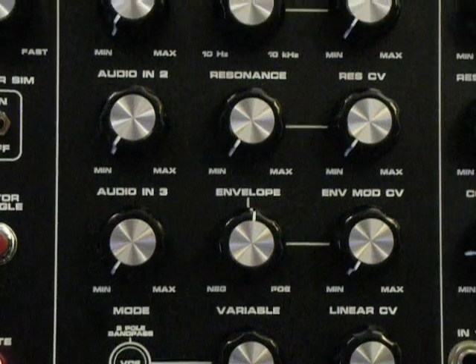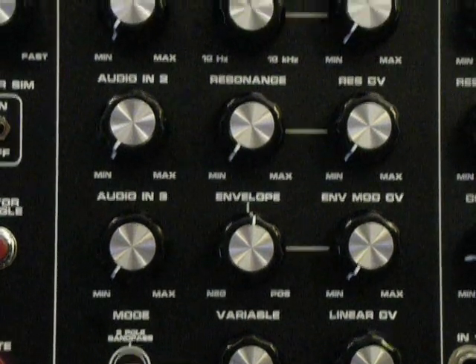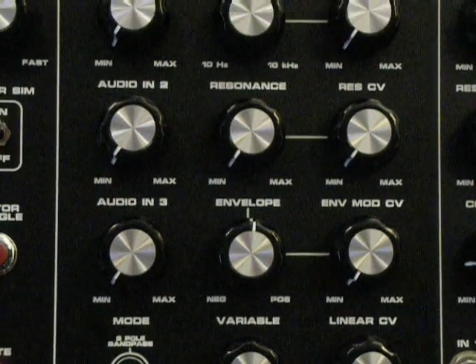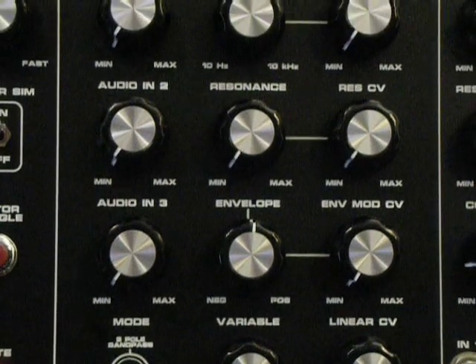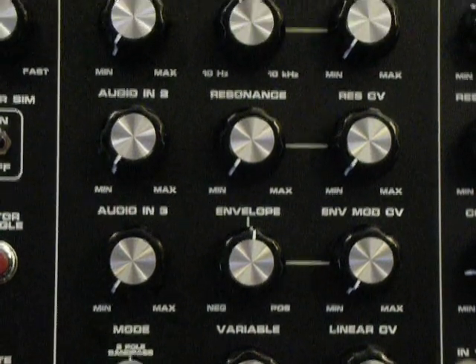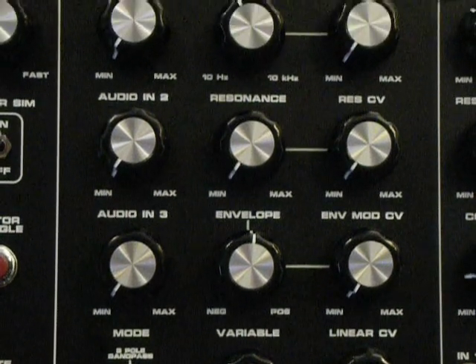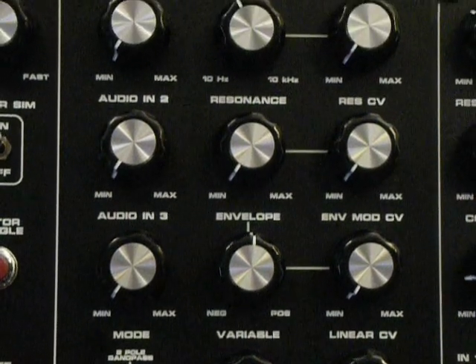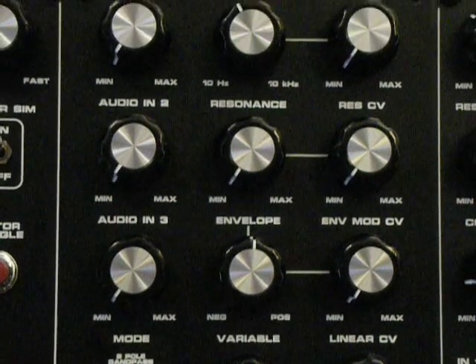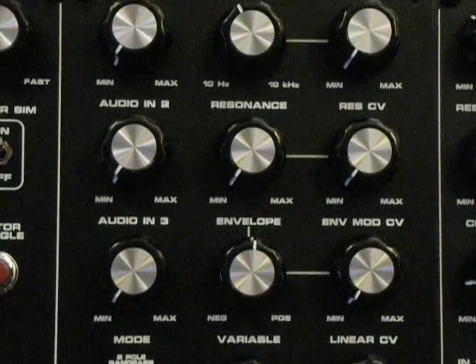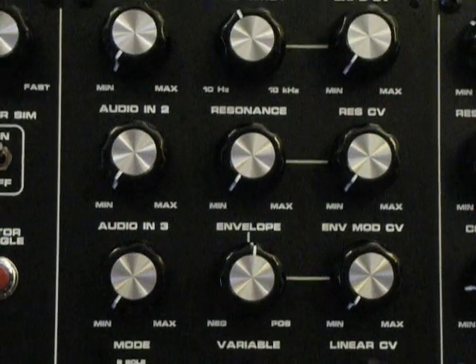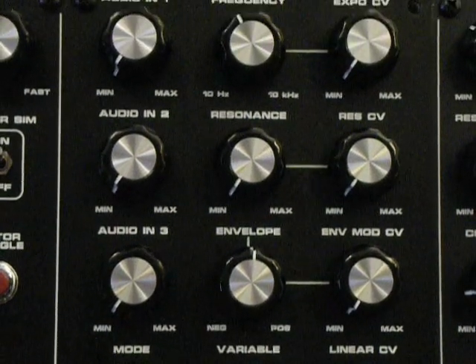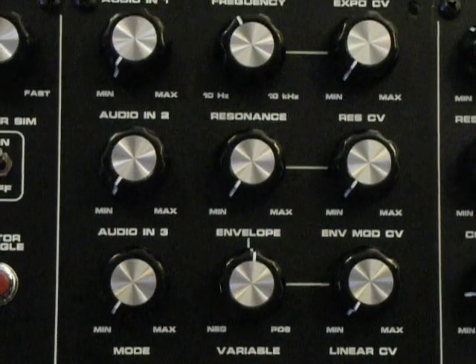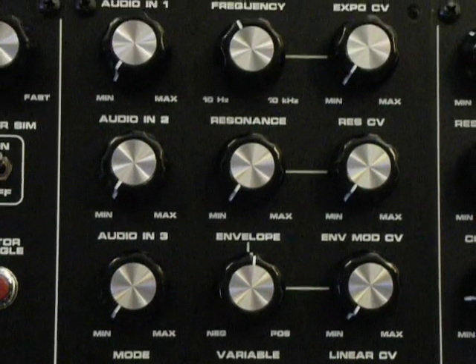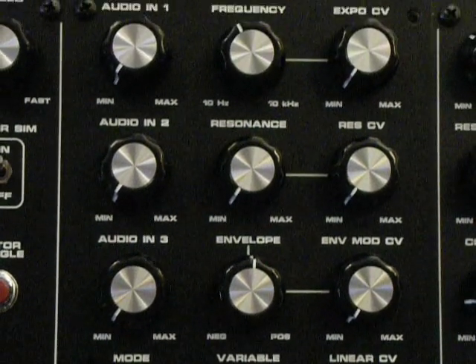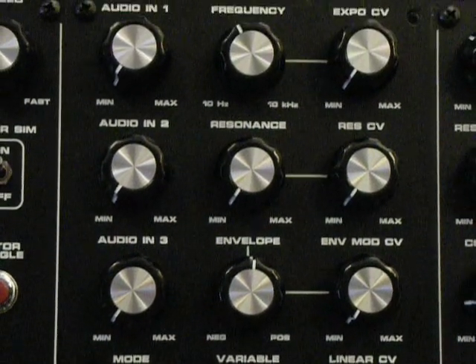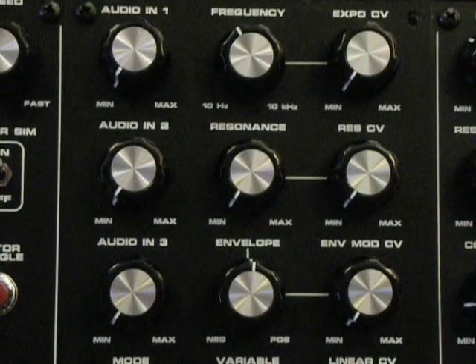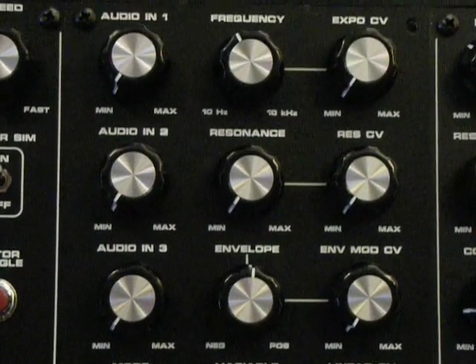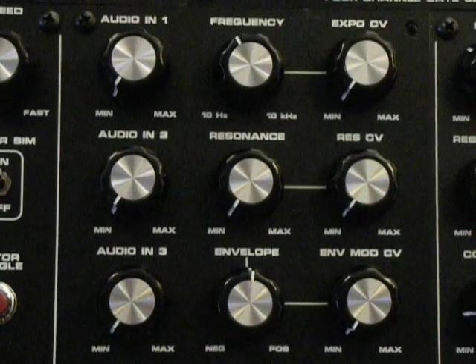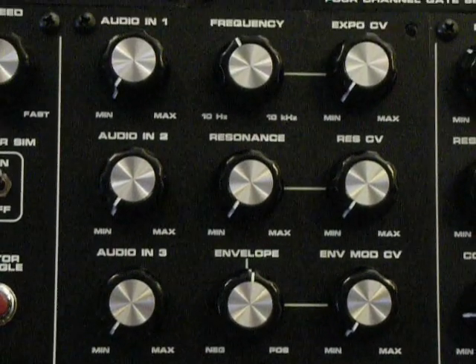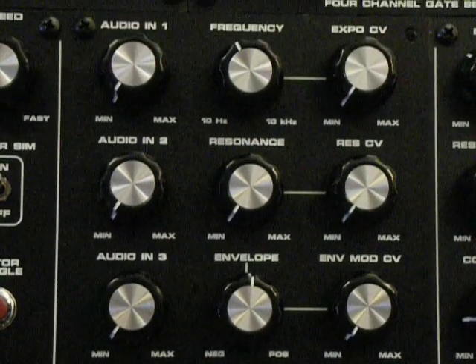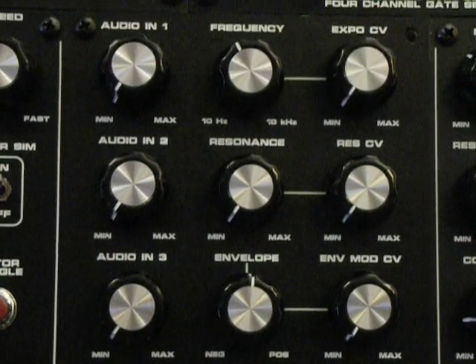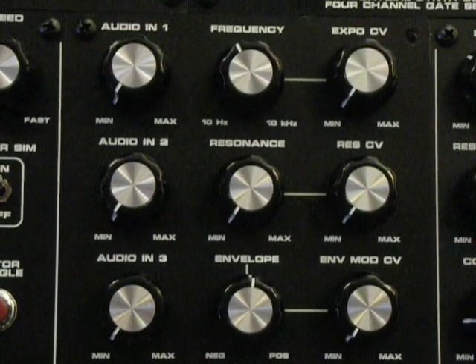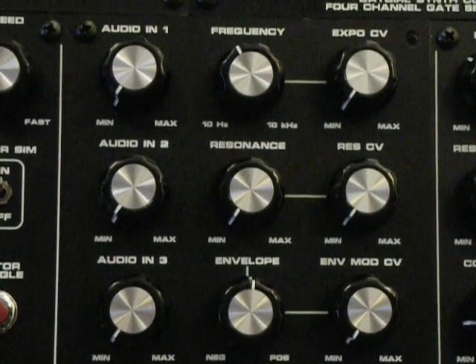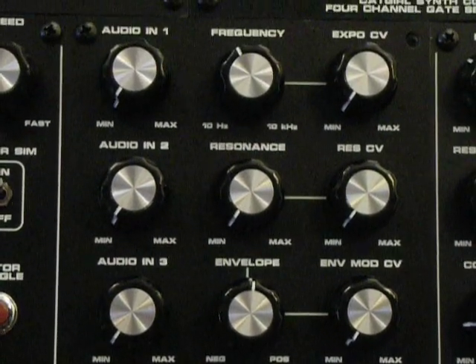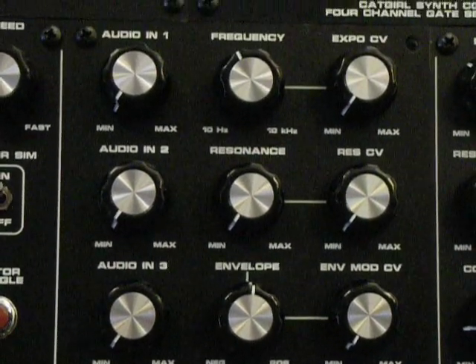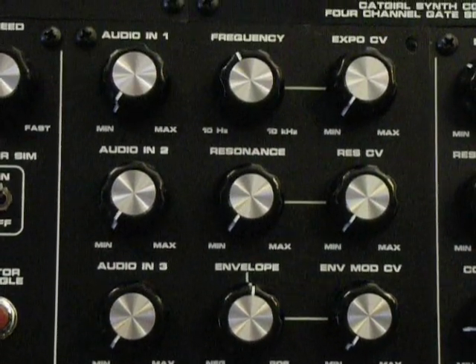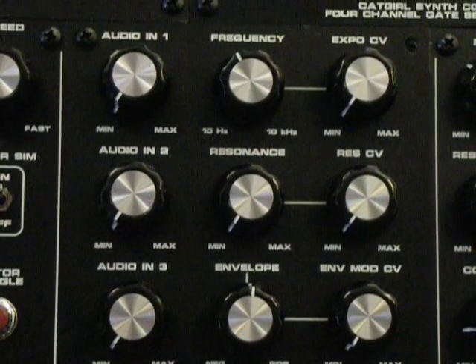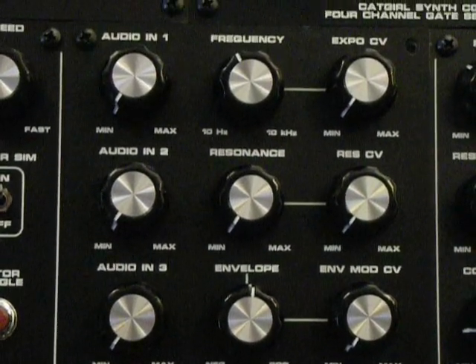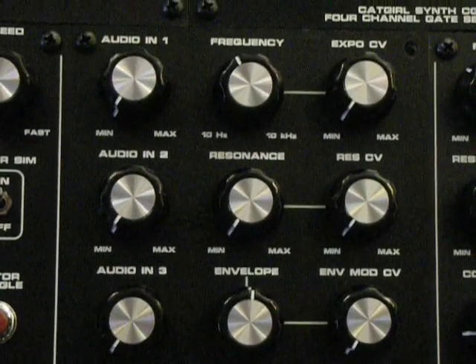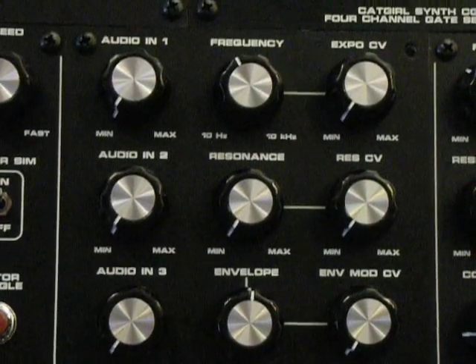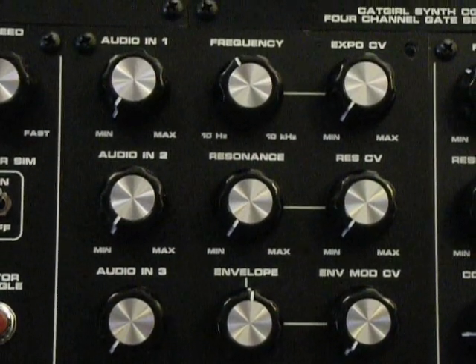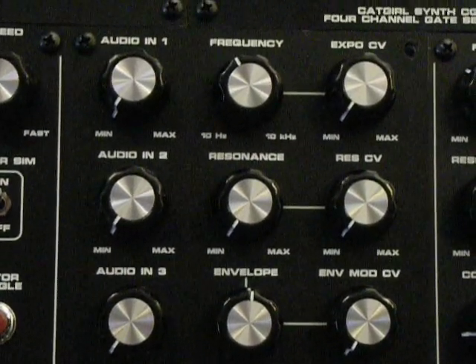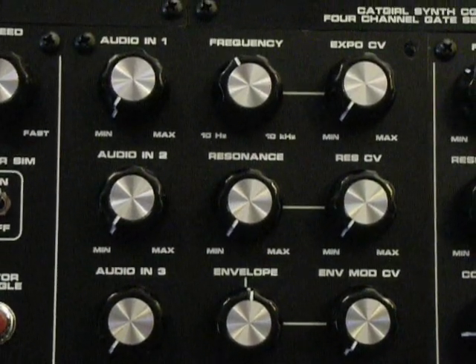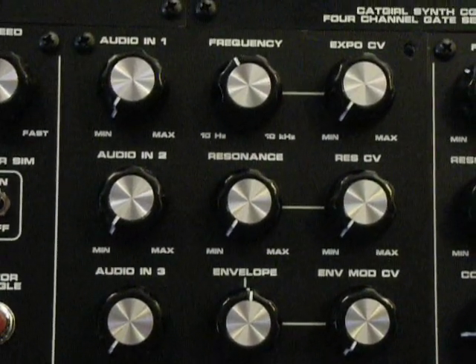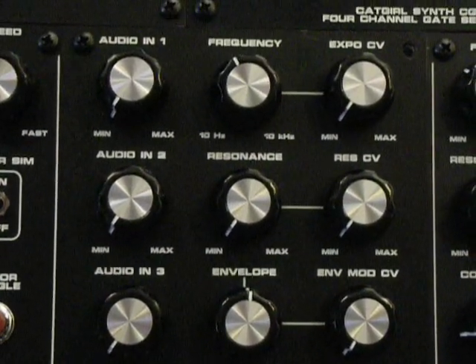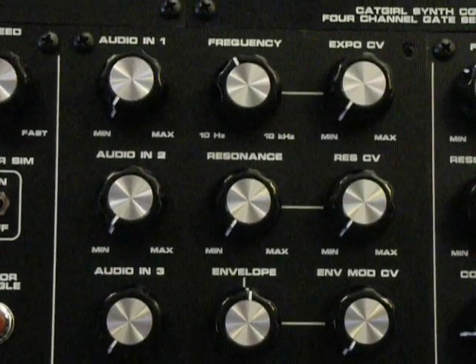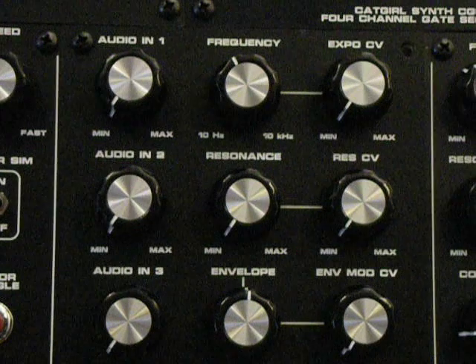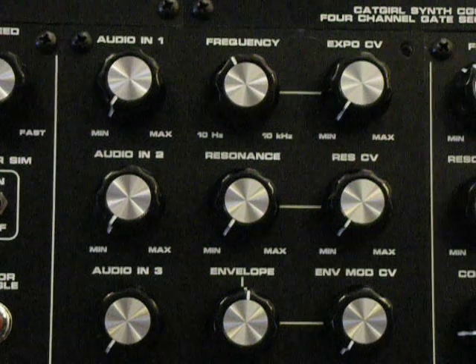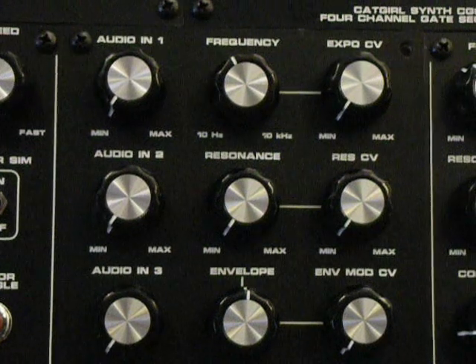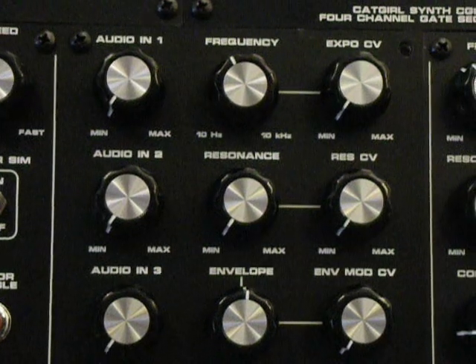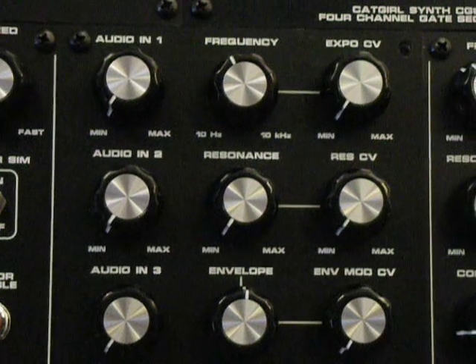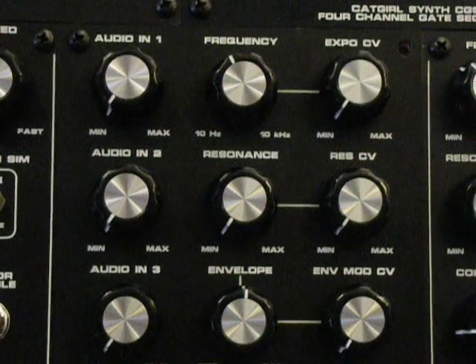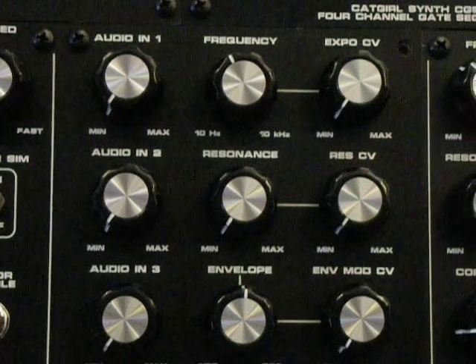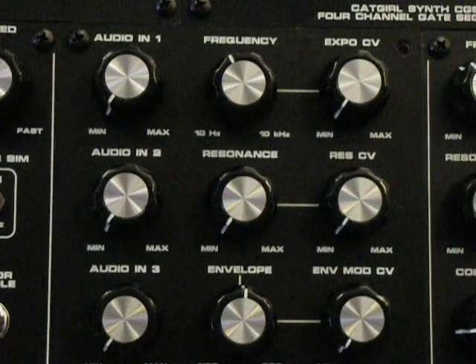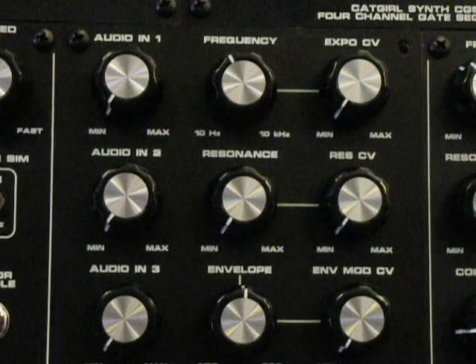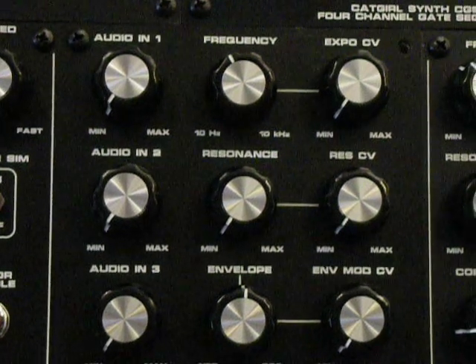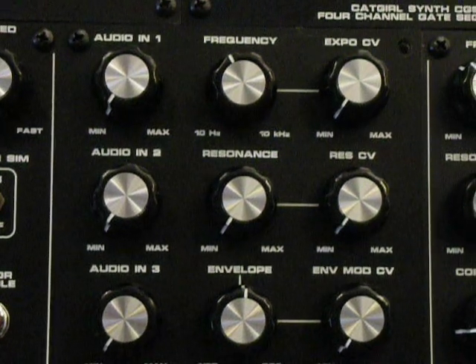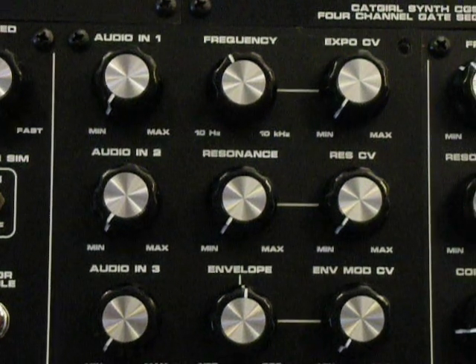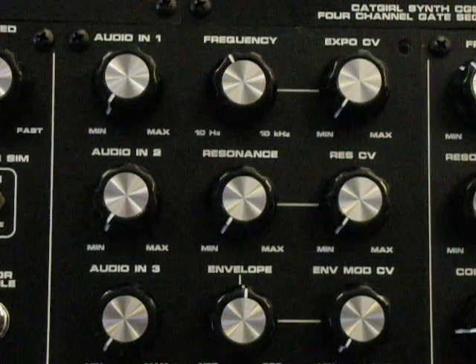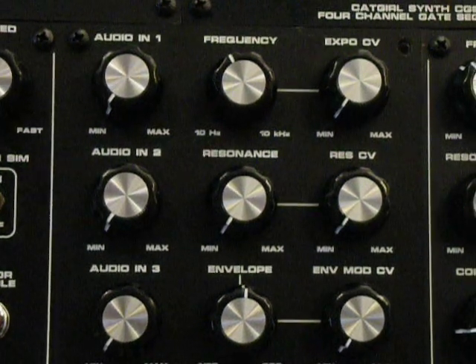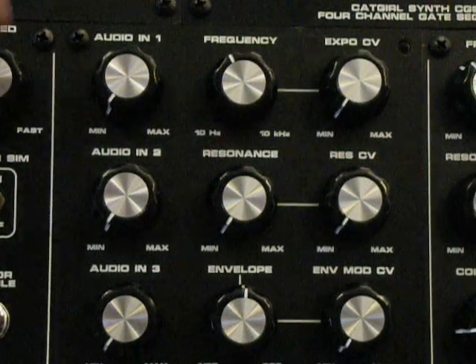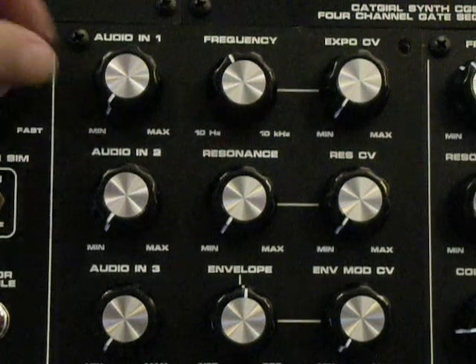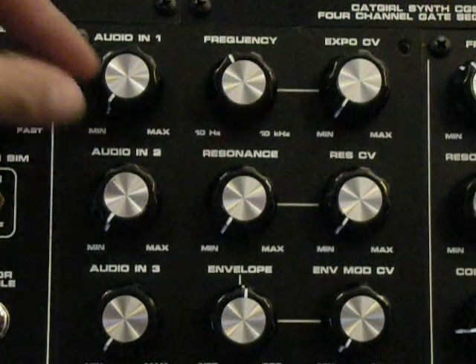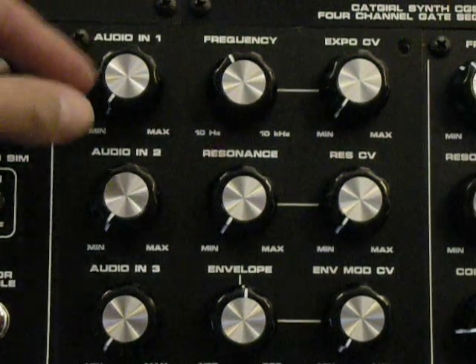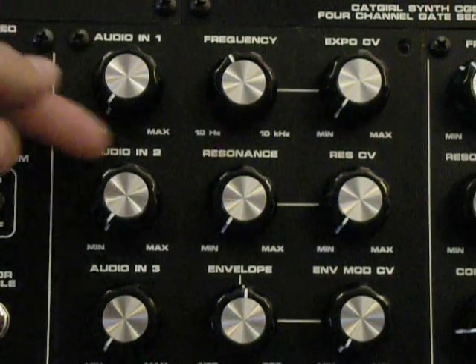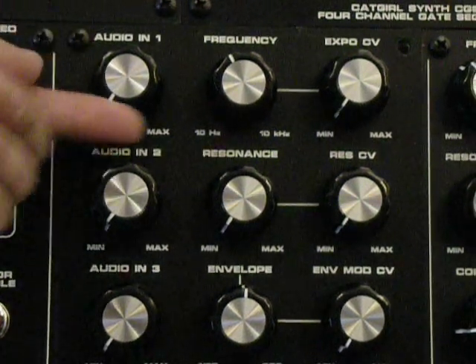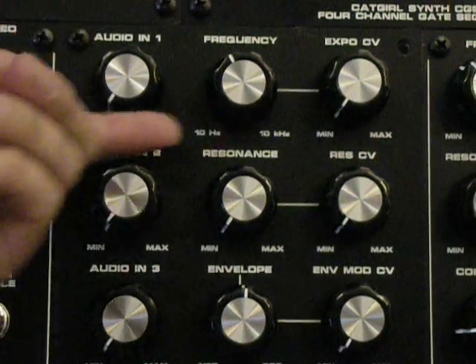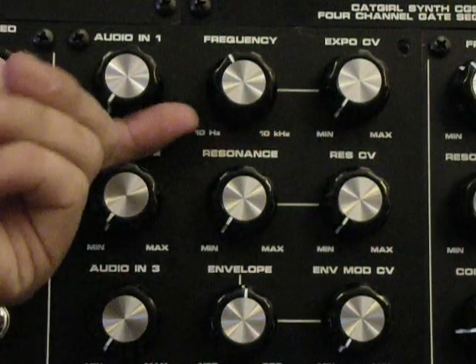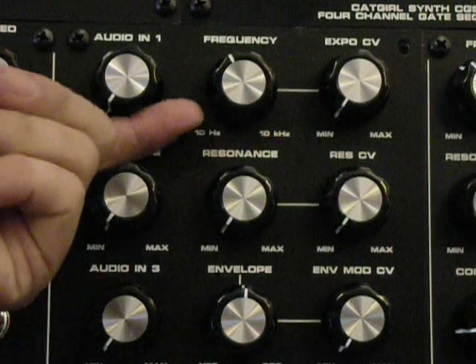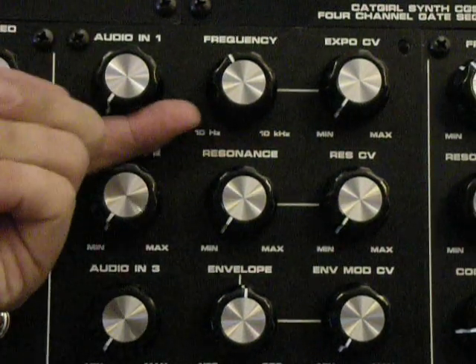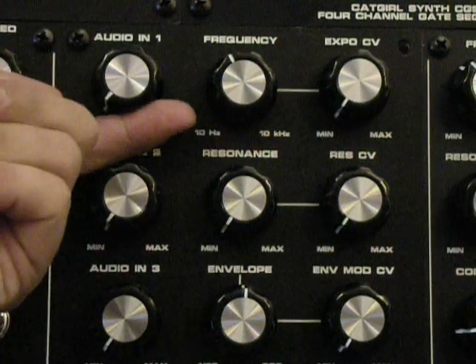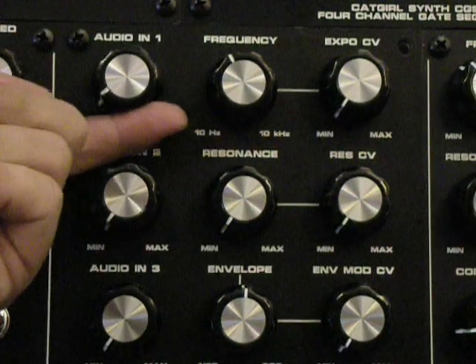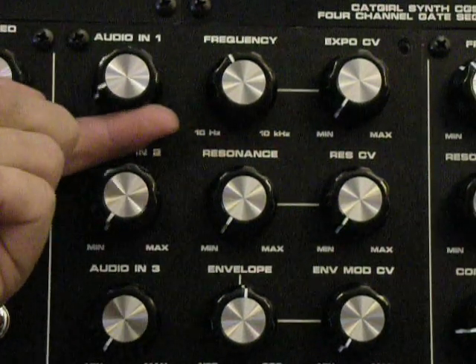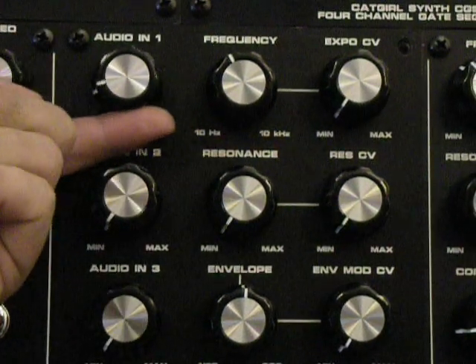This is a diode ladder filter, similar to the Roland TB-303, although it is capable of 24 decibel filtering.